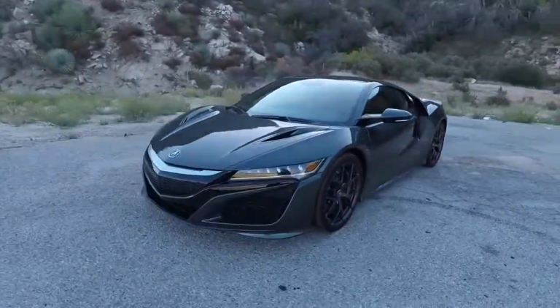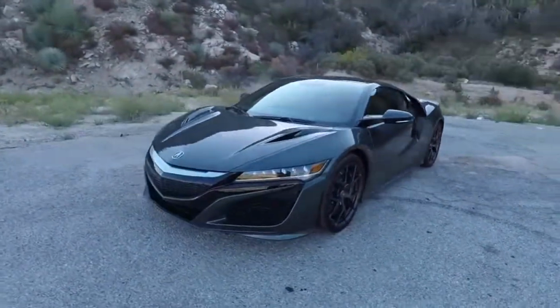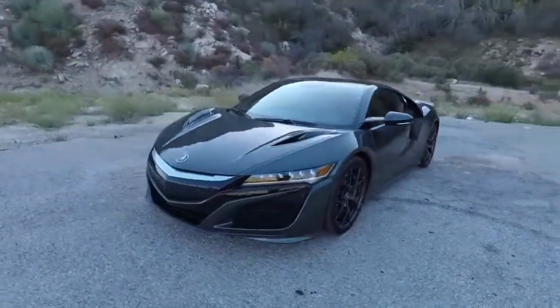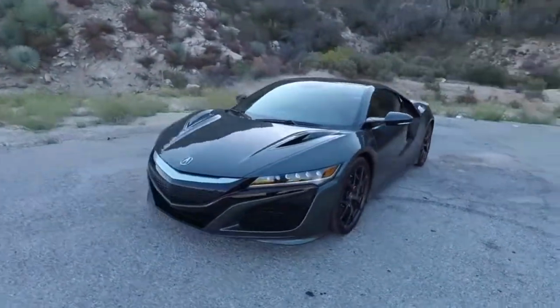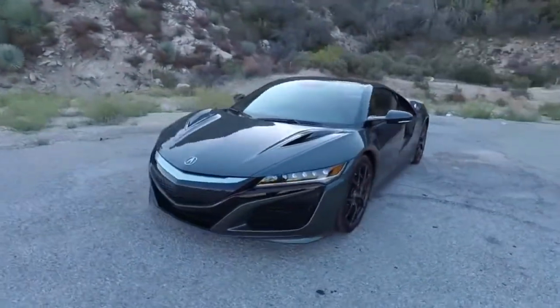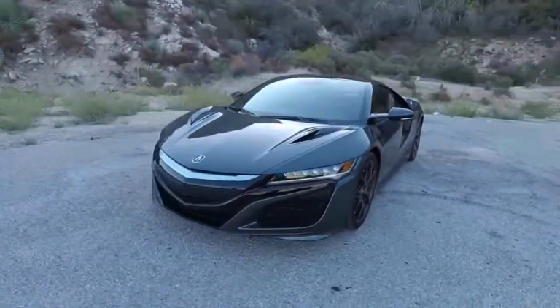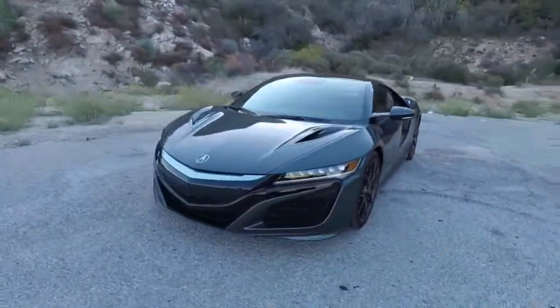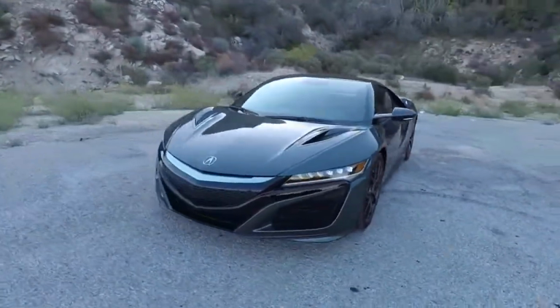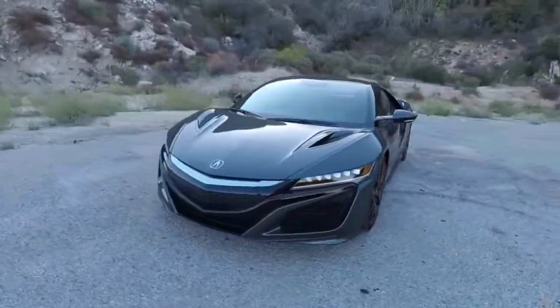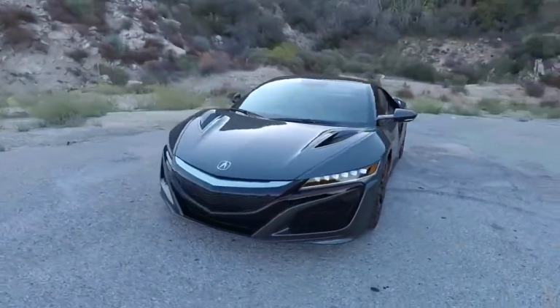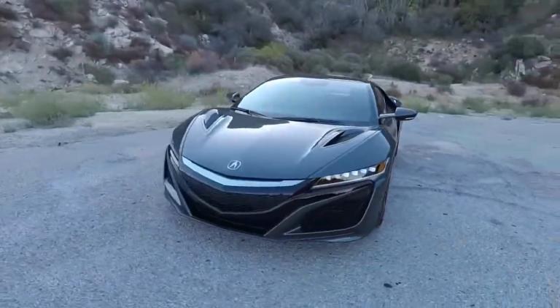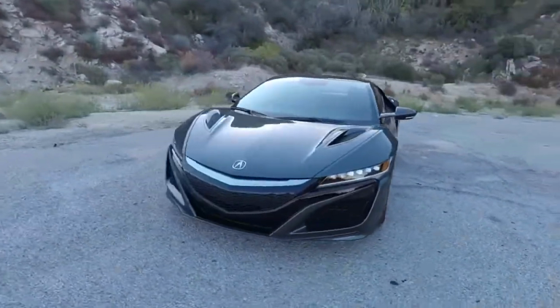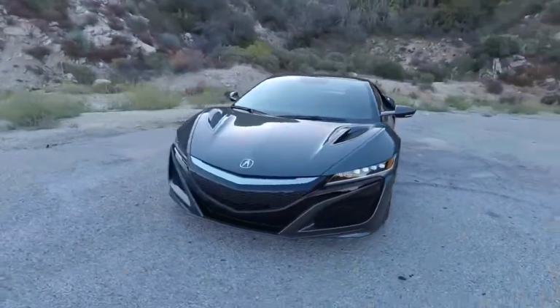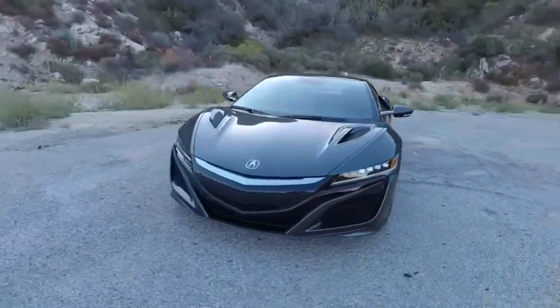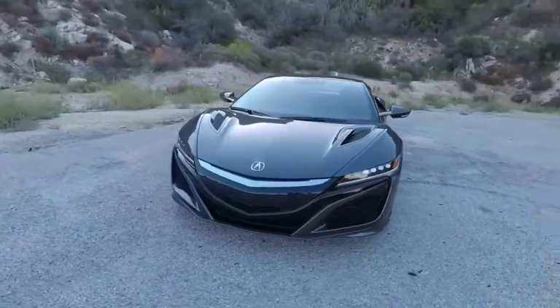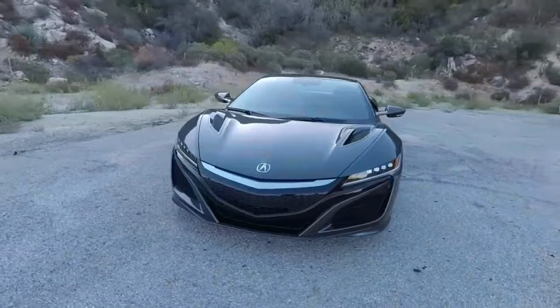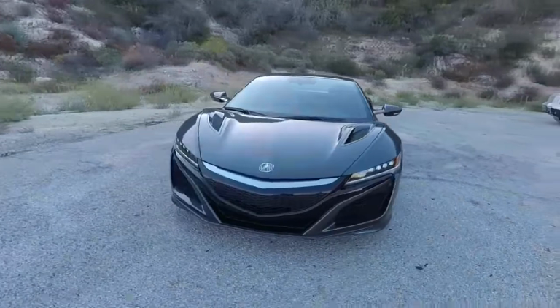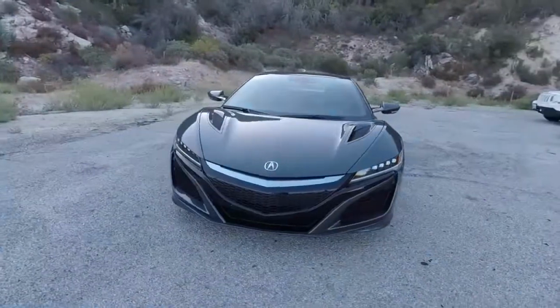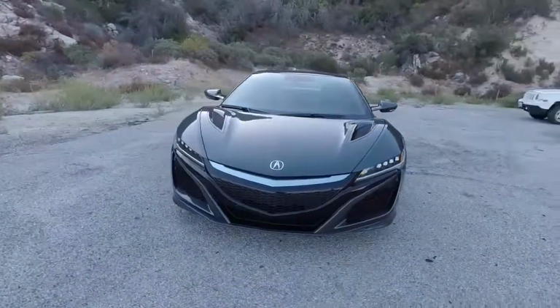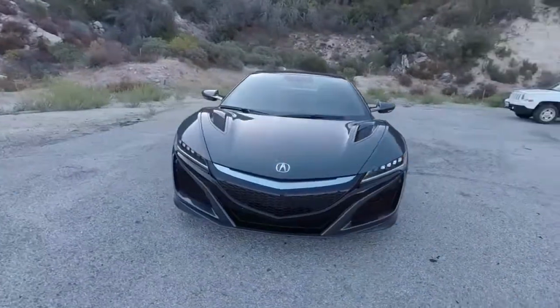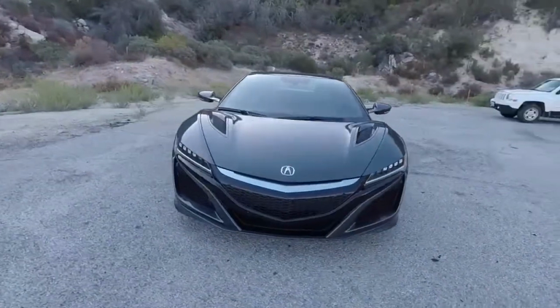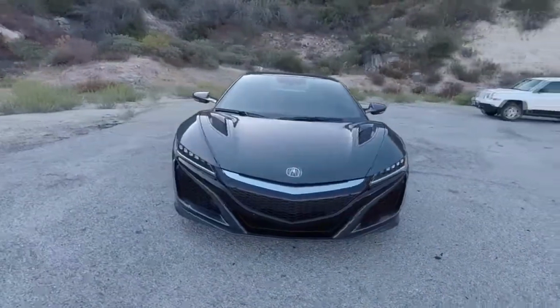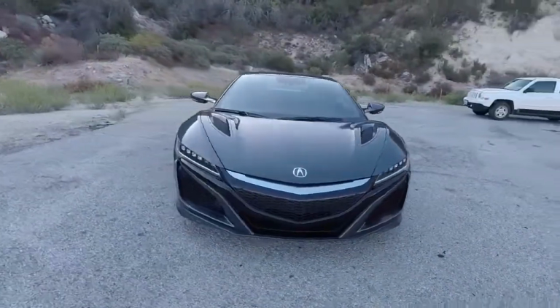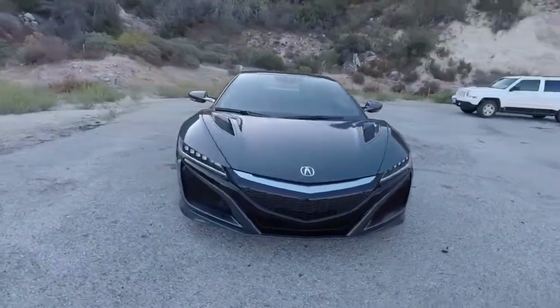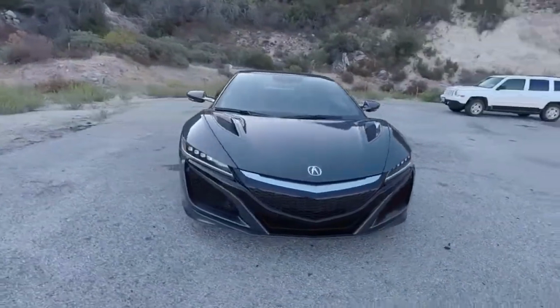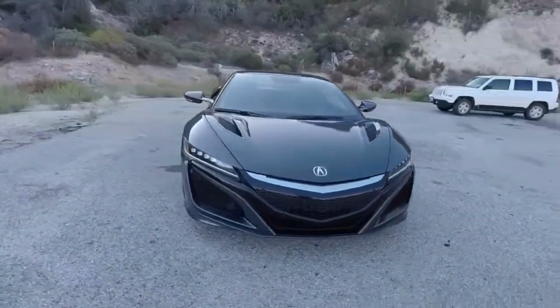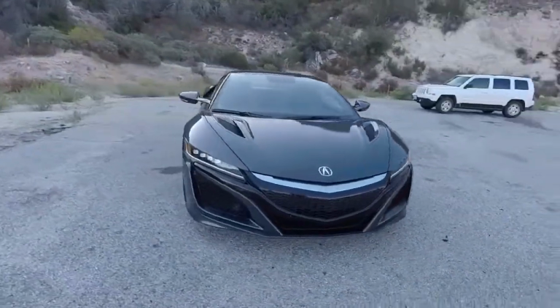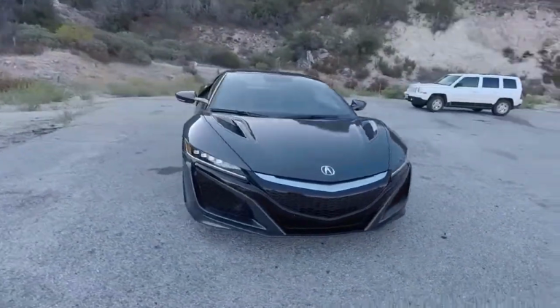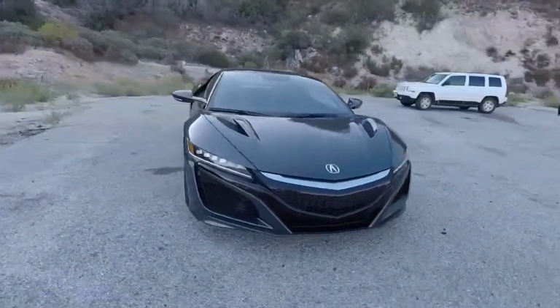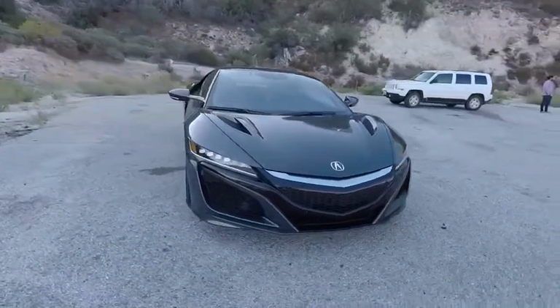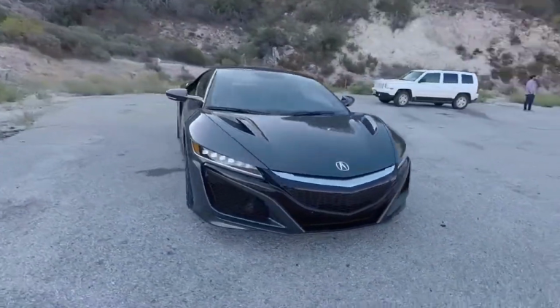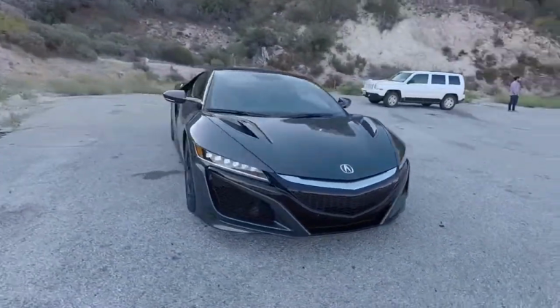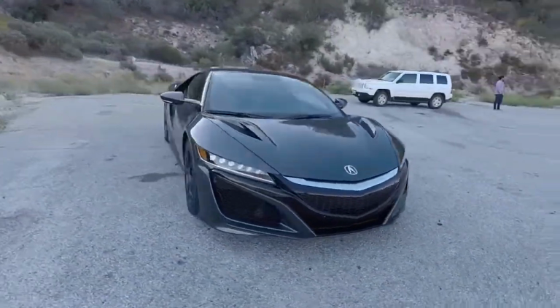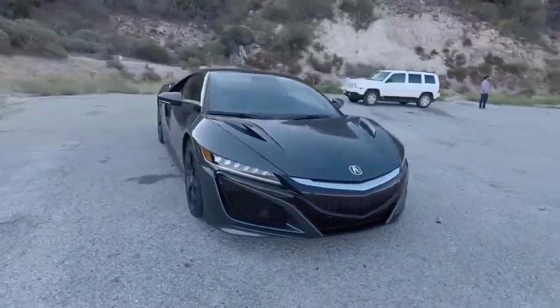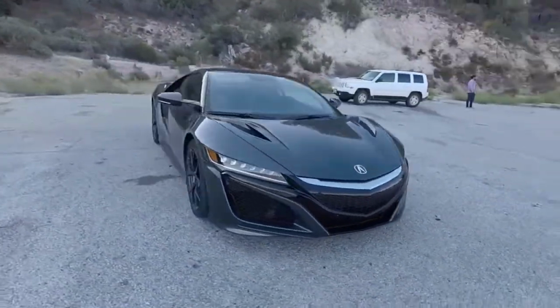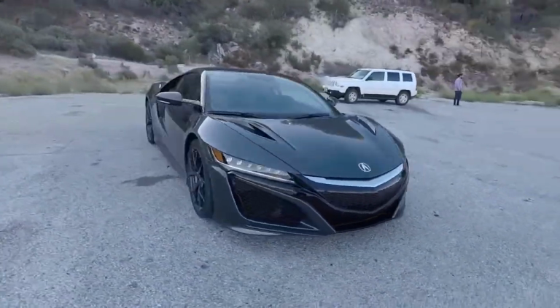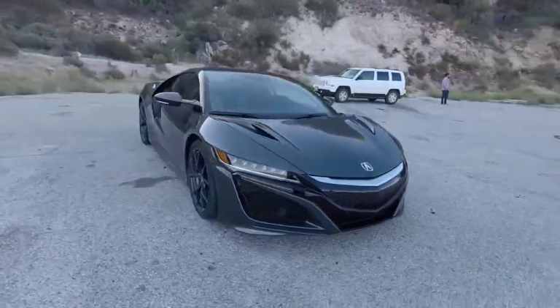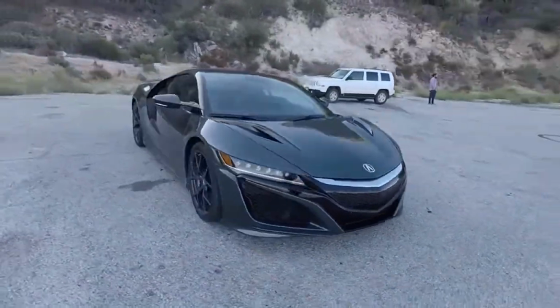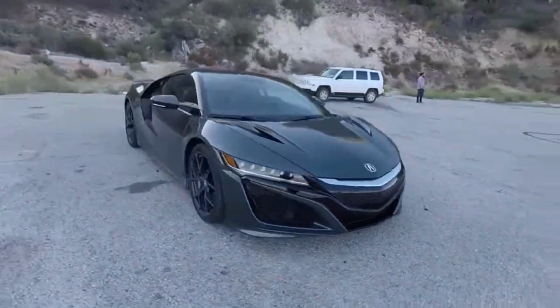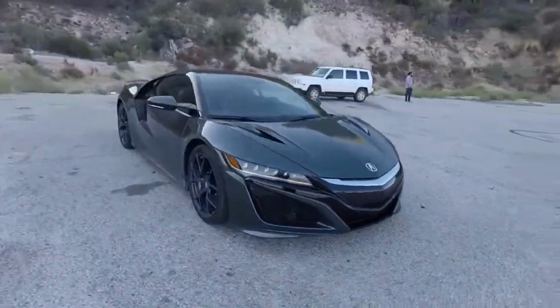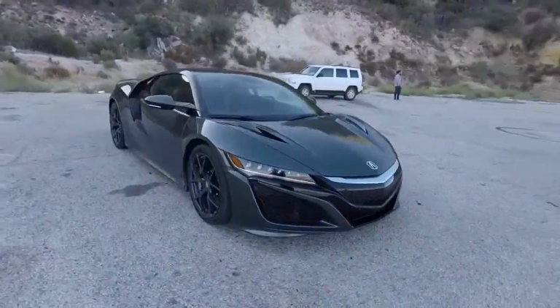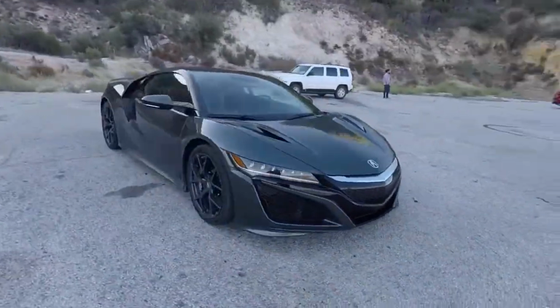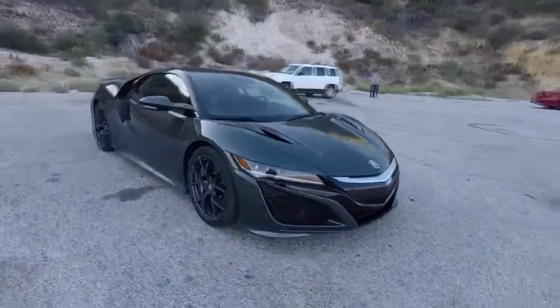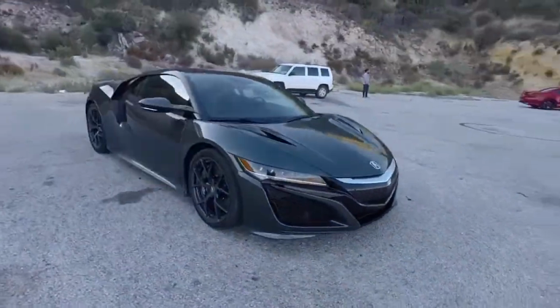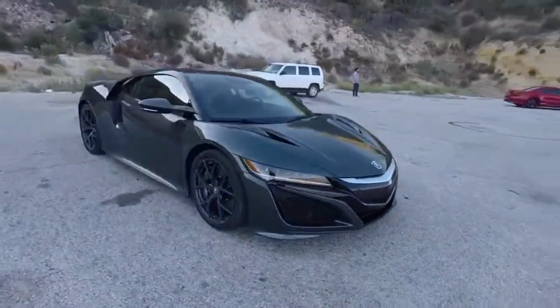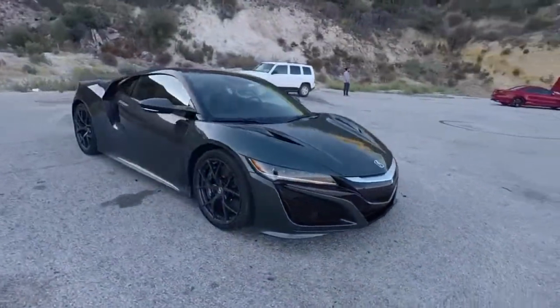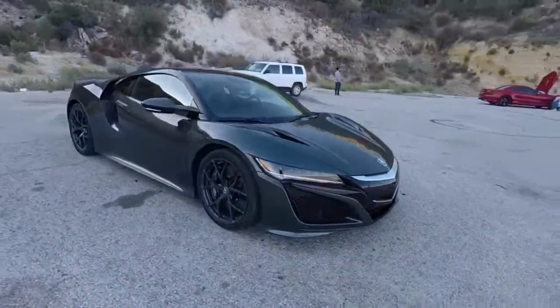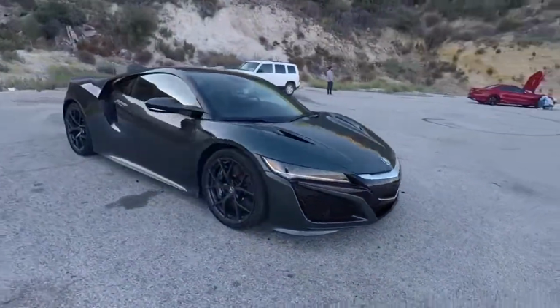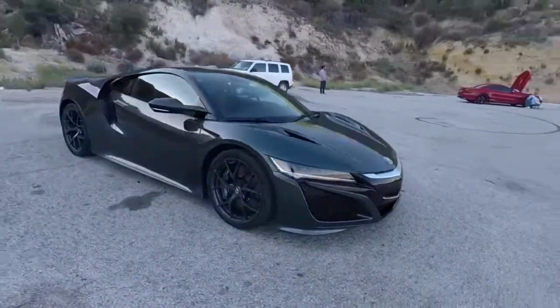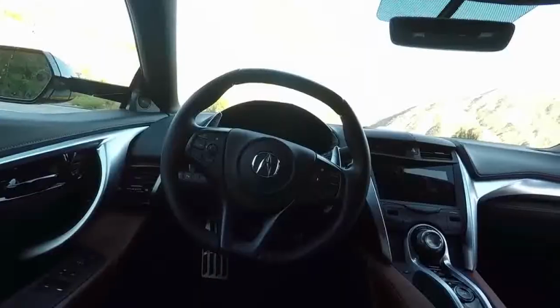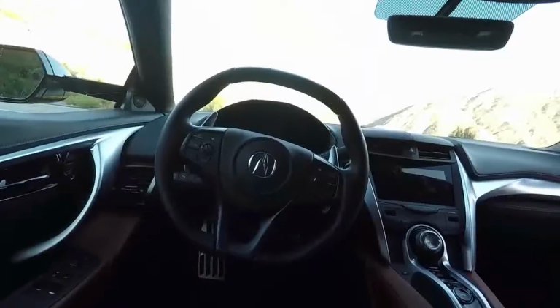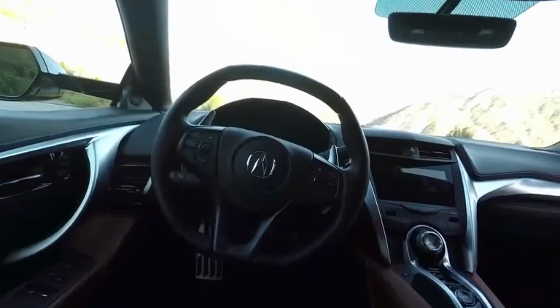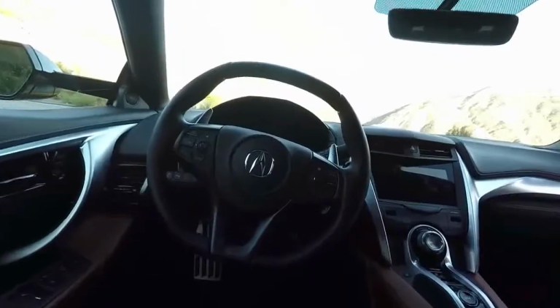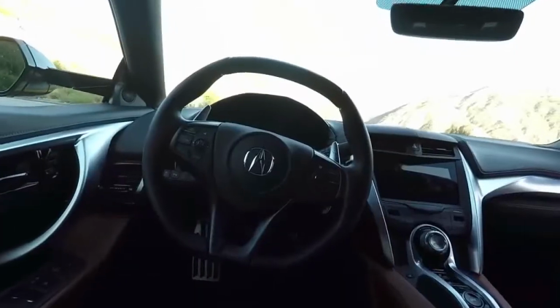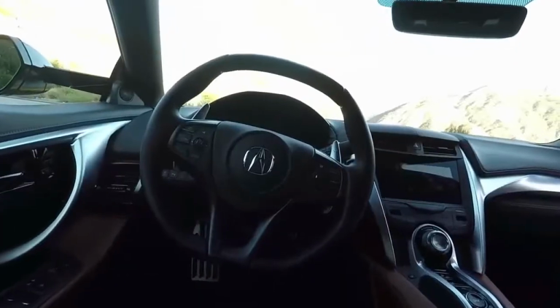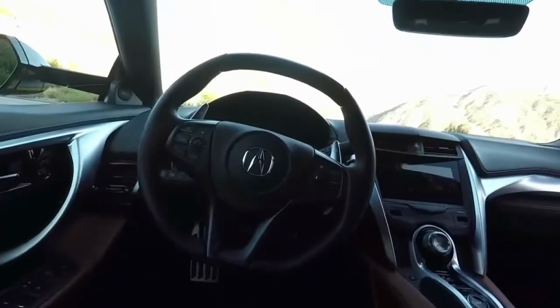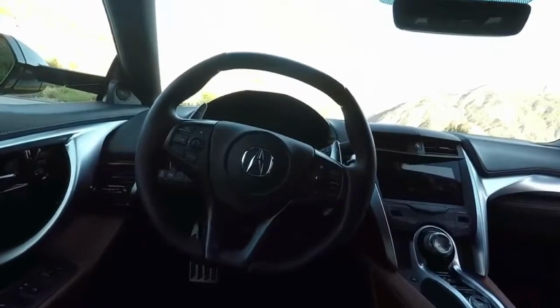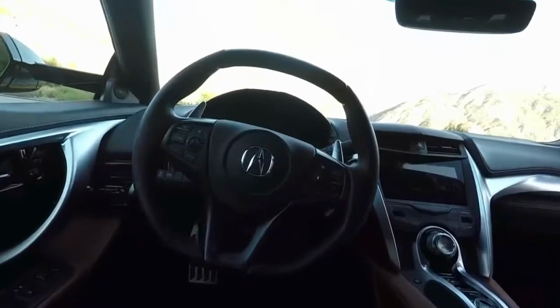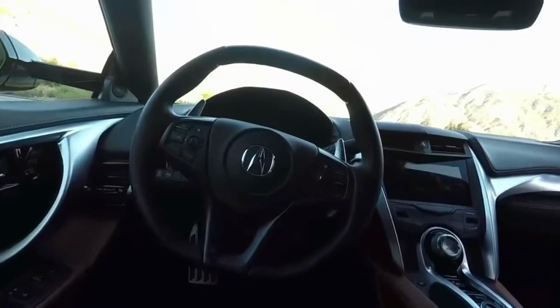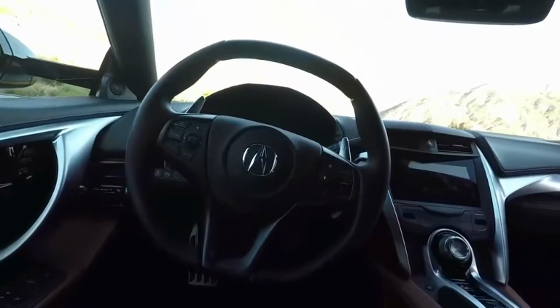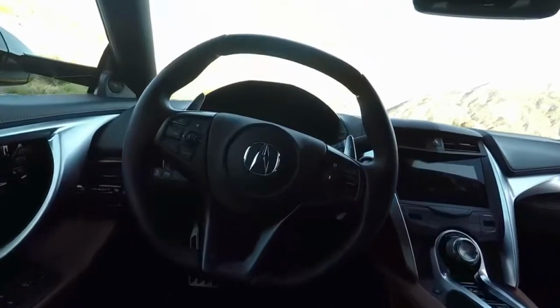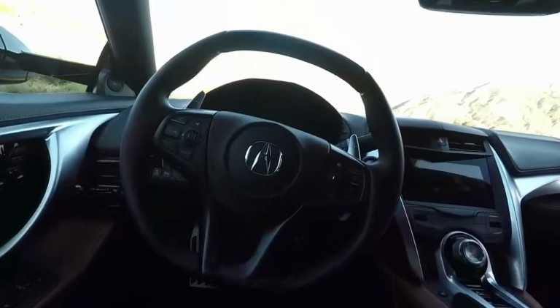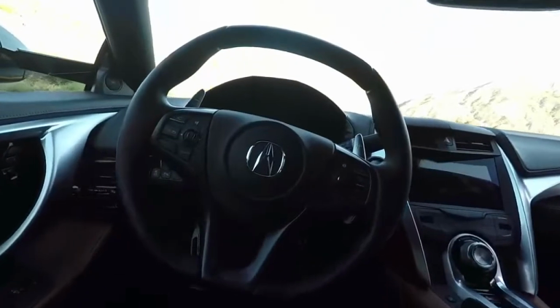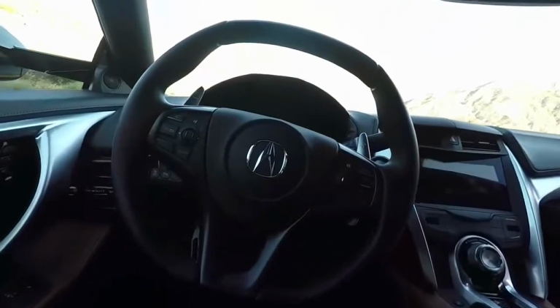What's new for 2018? The NSX's suite of standard and optional infotainment features is unchanged for 2018.